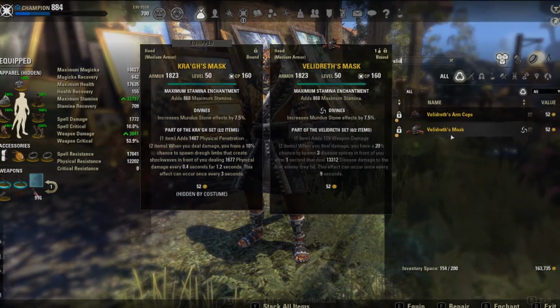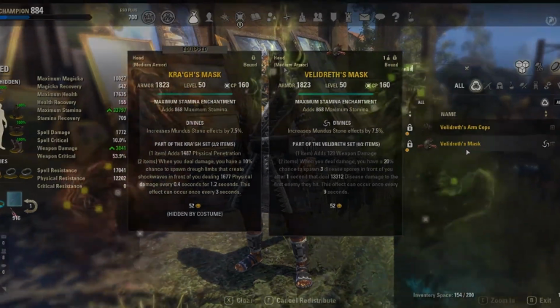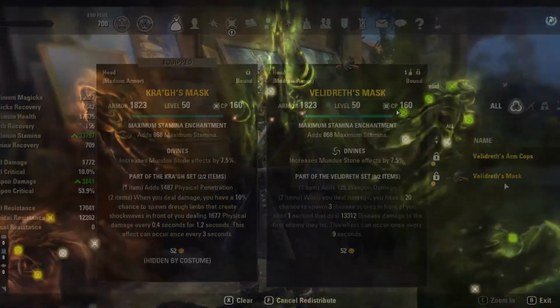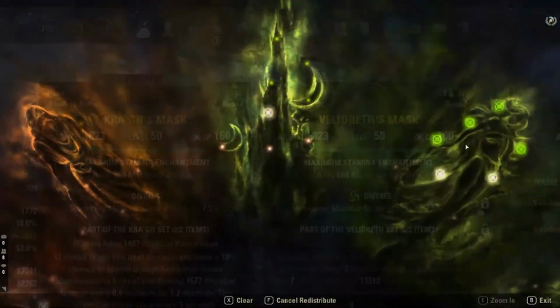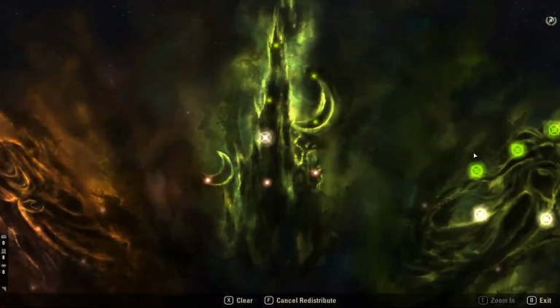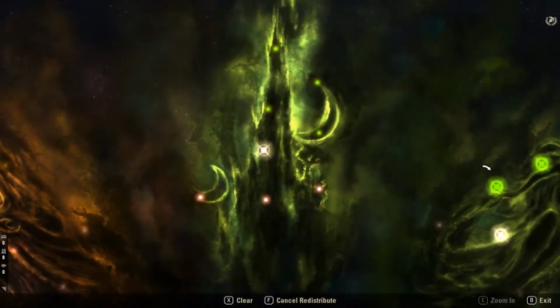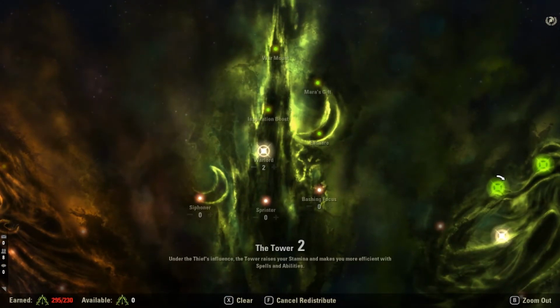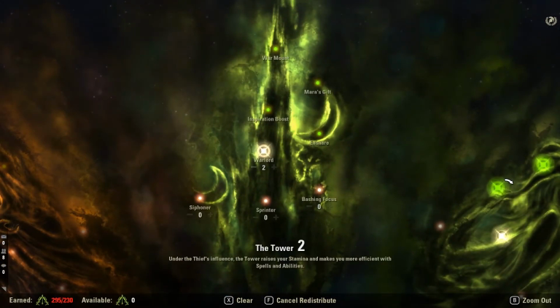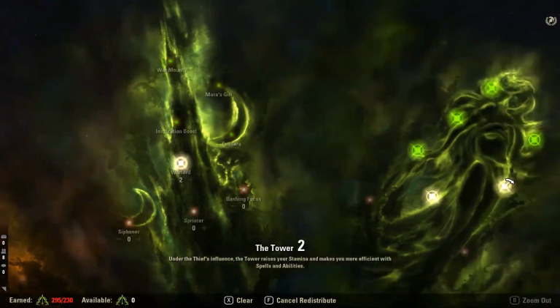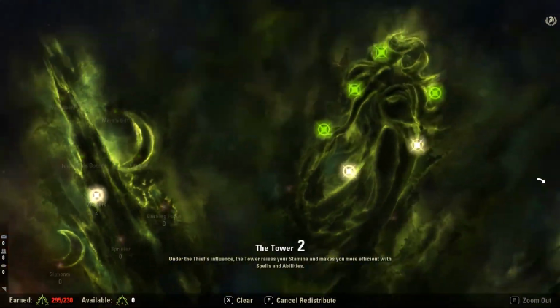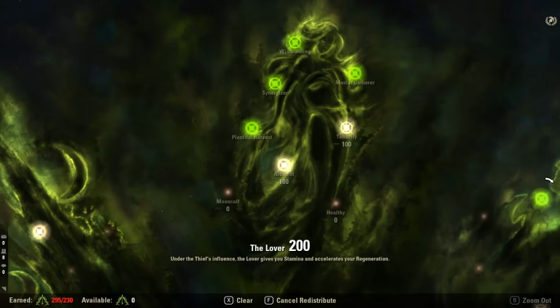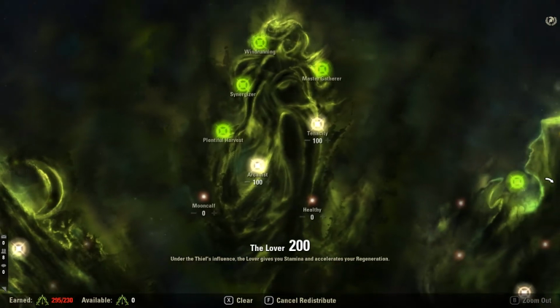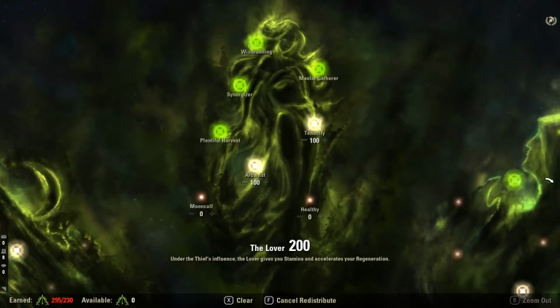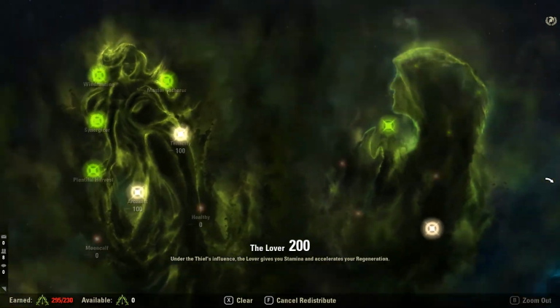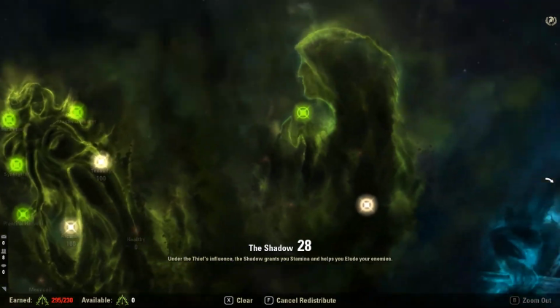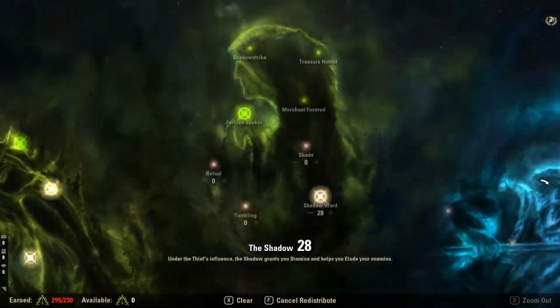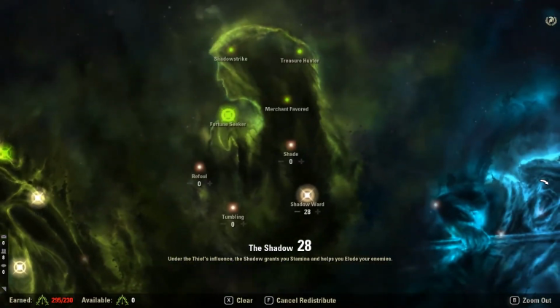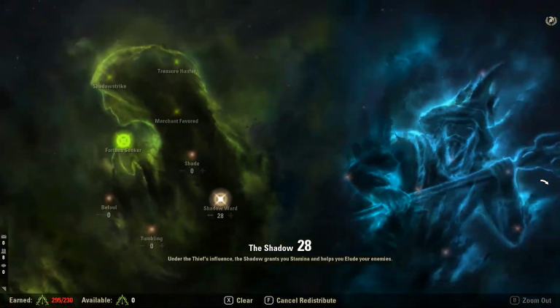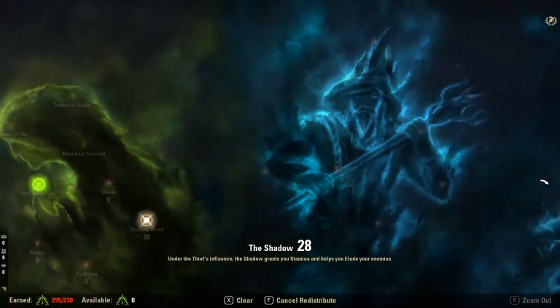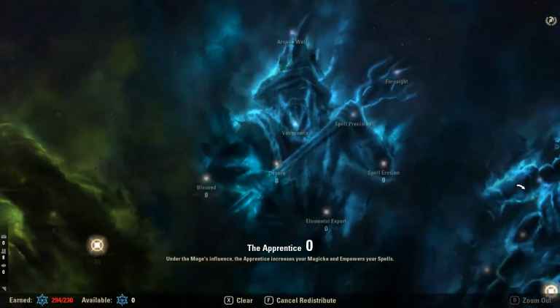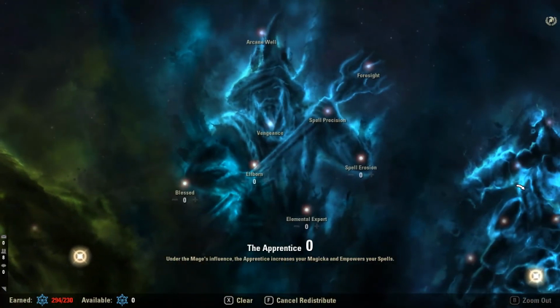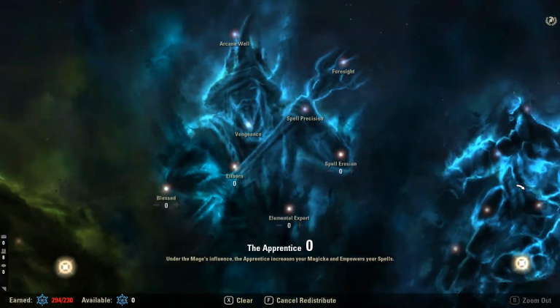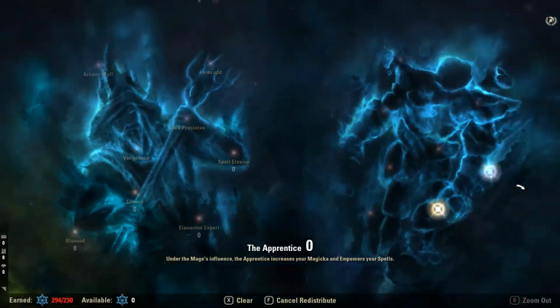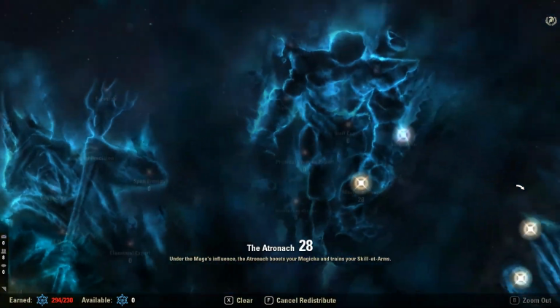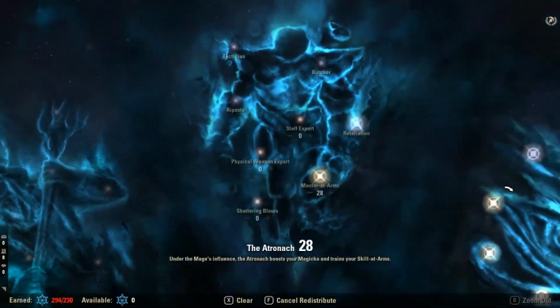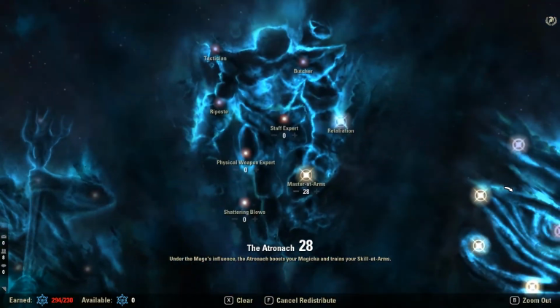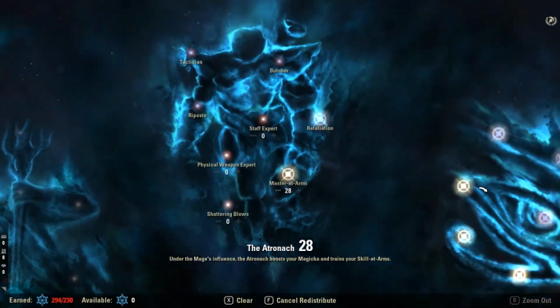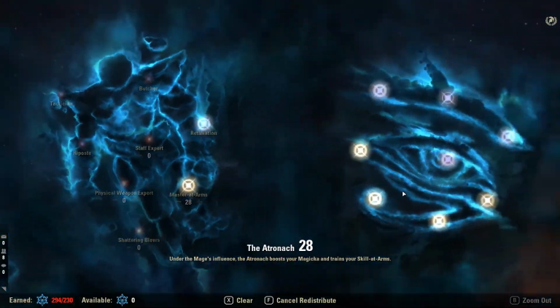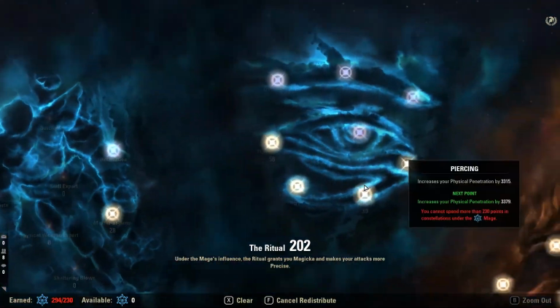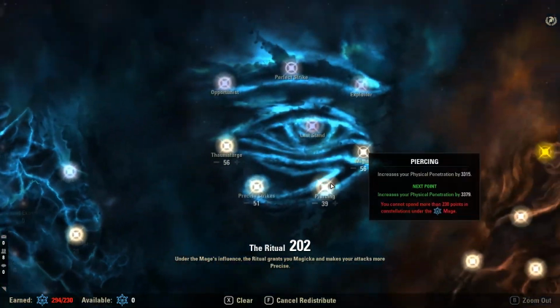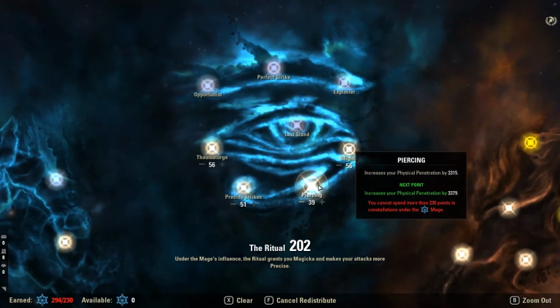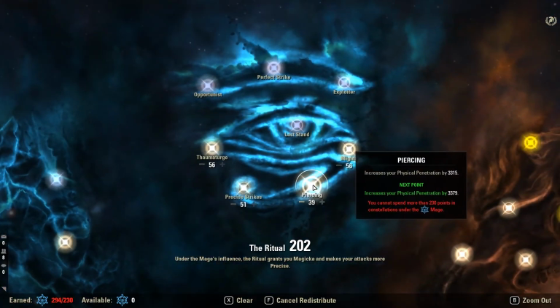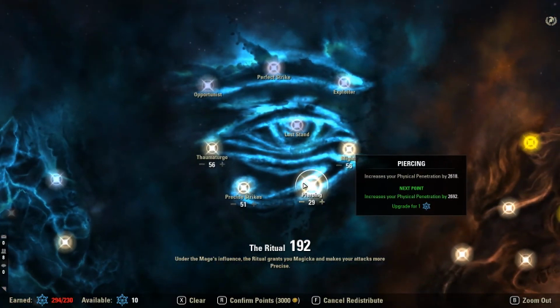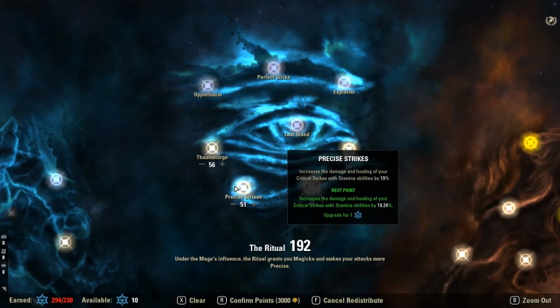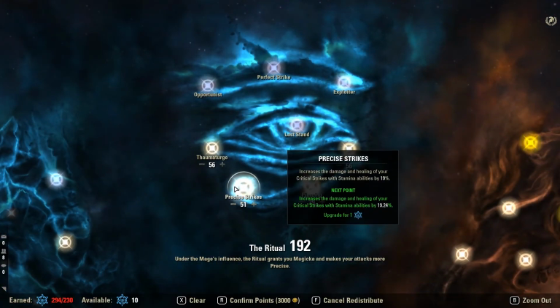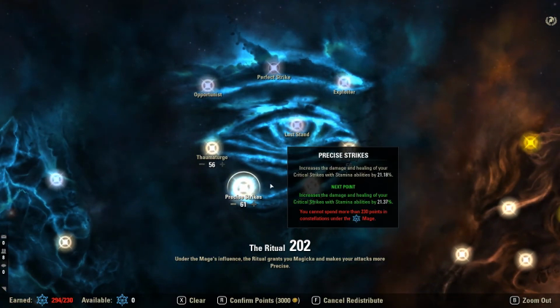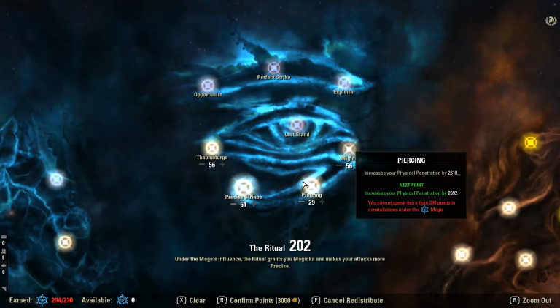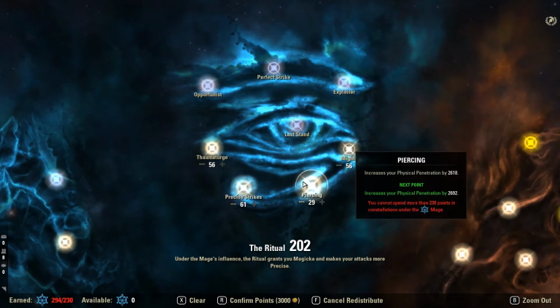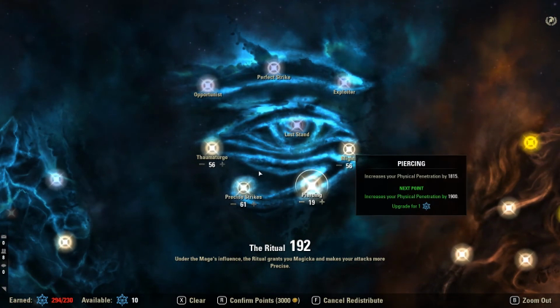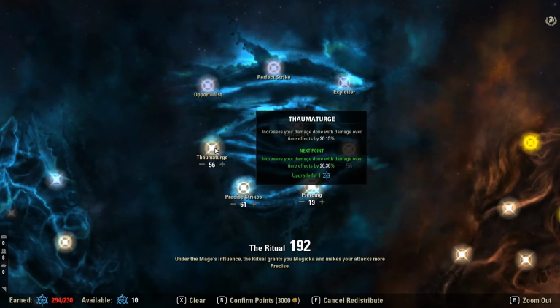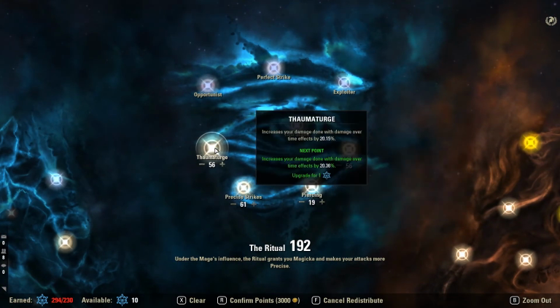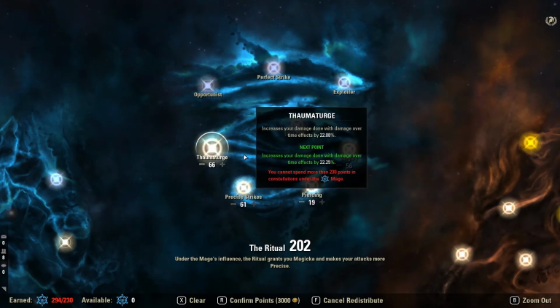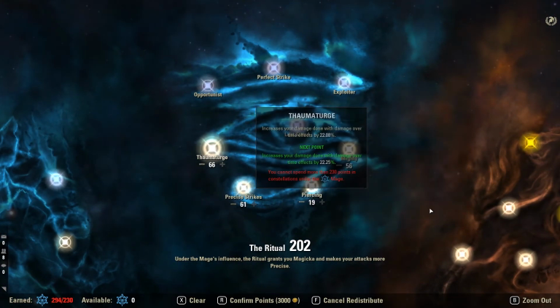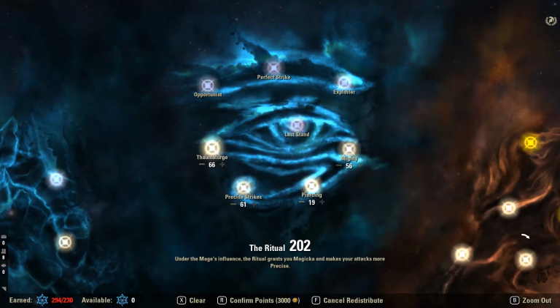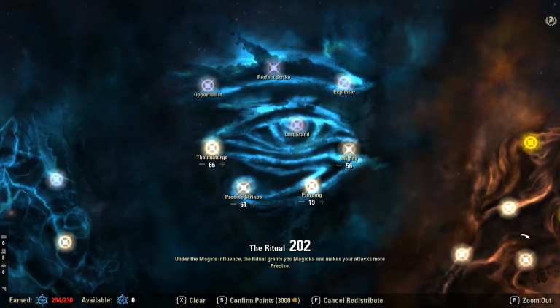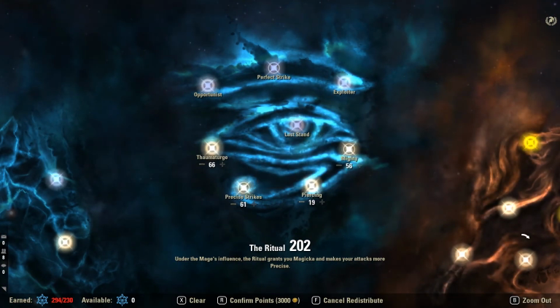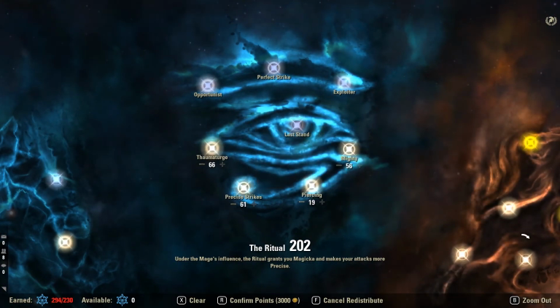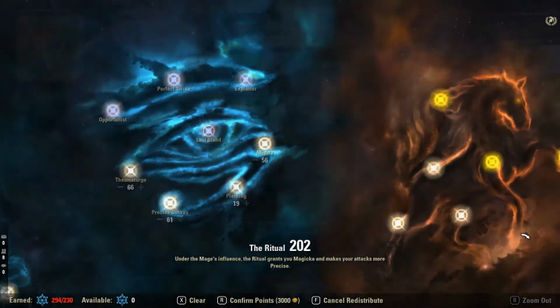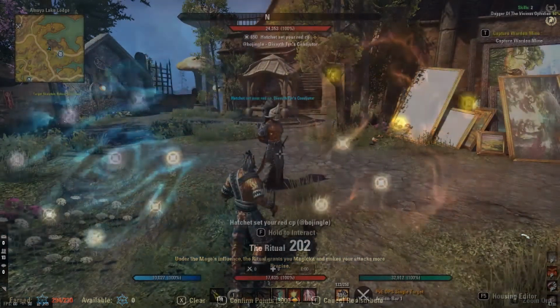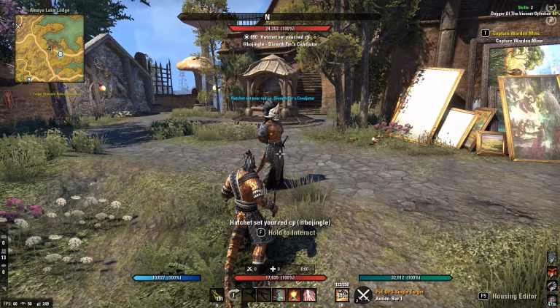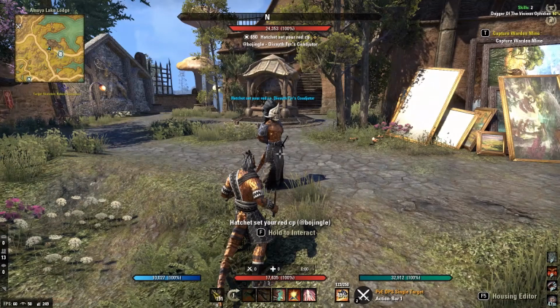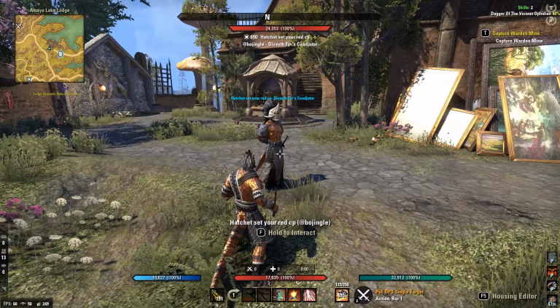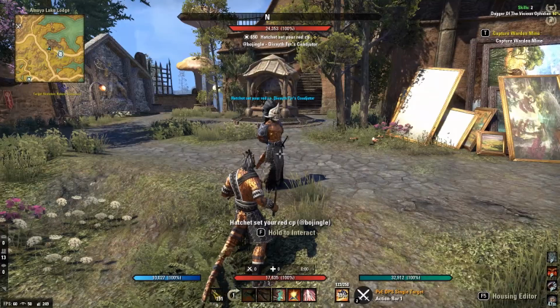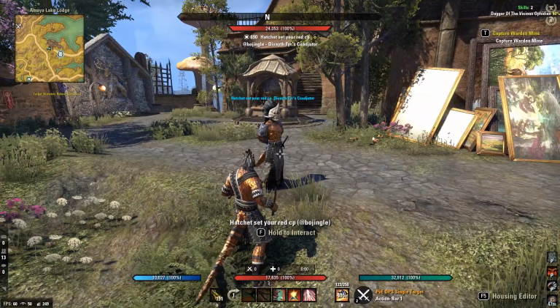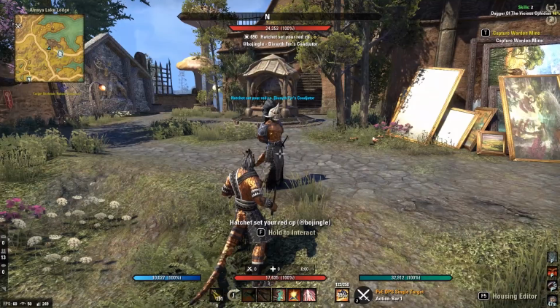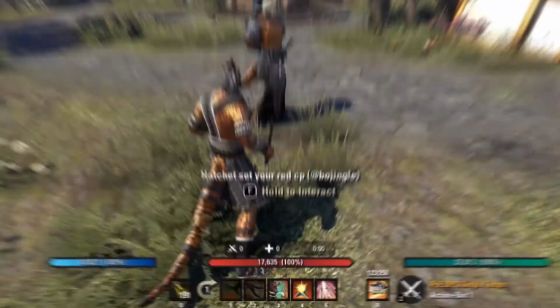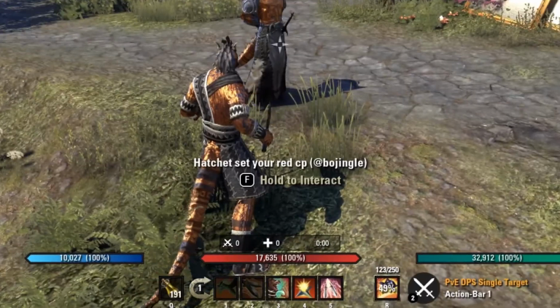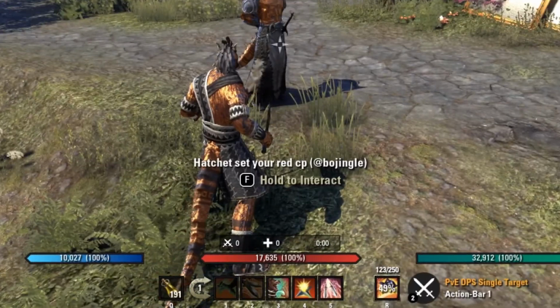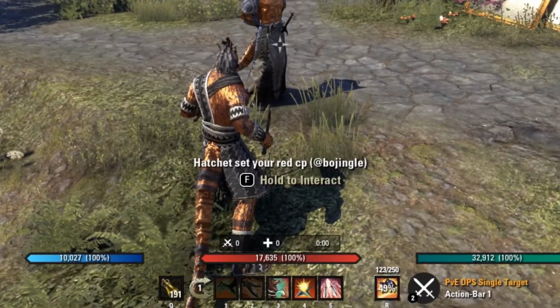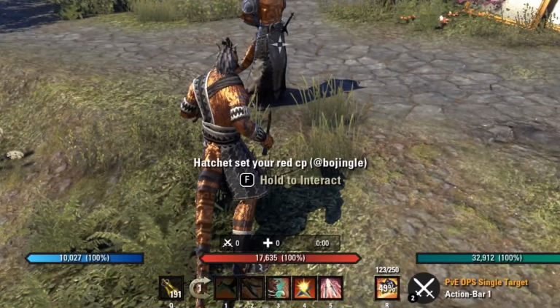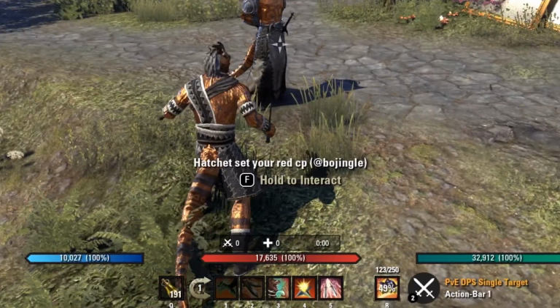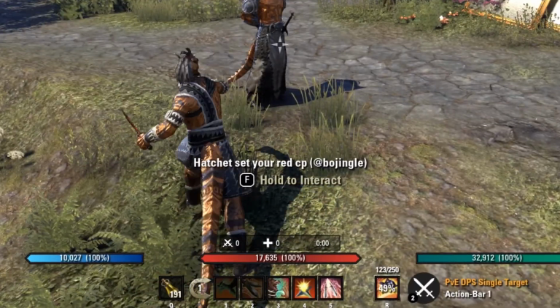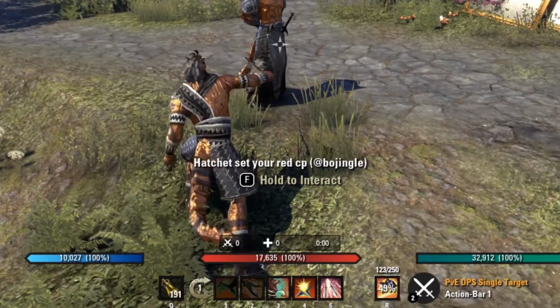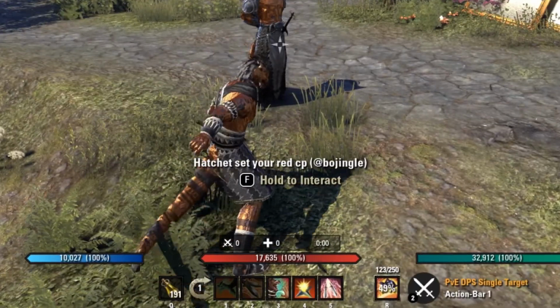Here is my CP. I like to change things around depending on group composition and content. Remember, always slot a red CP.